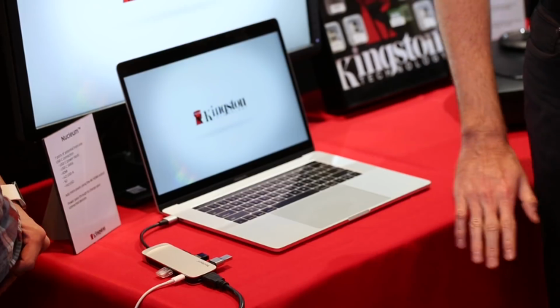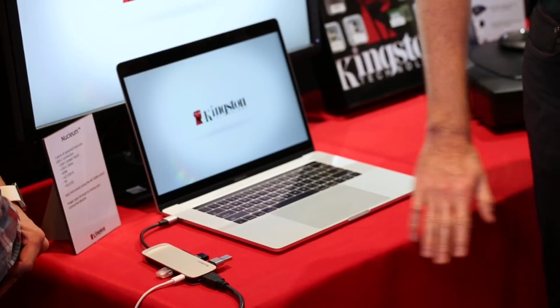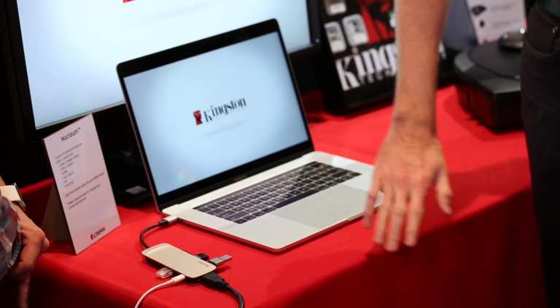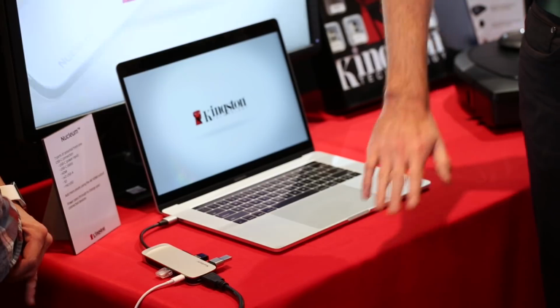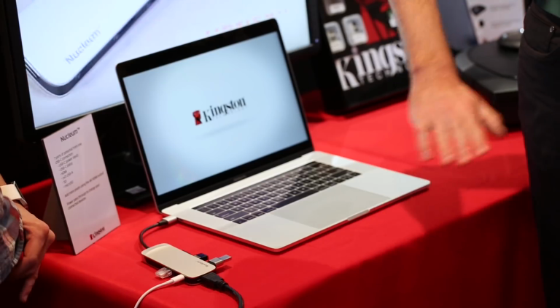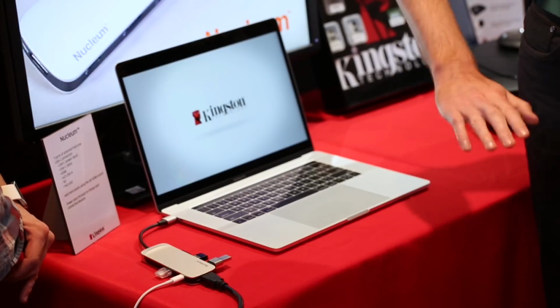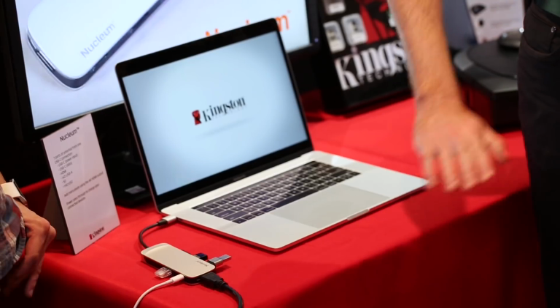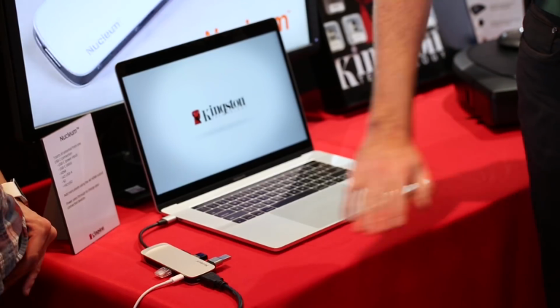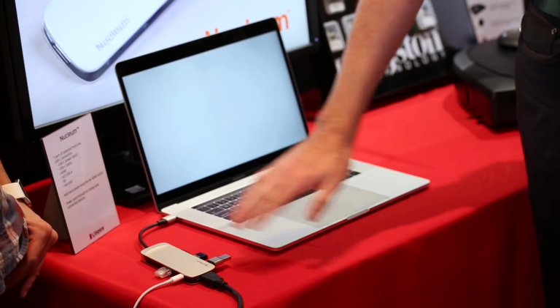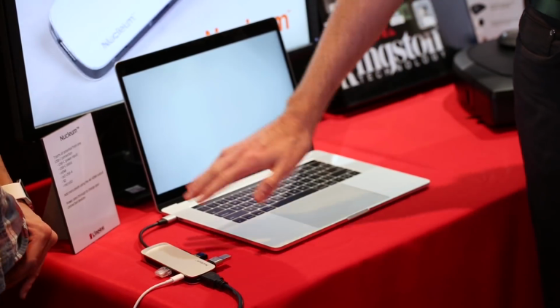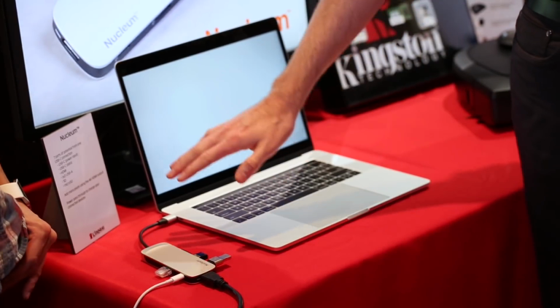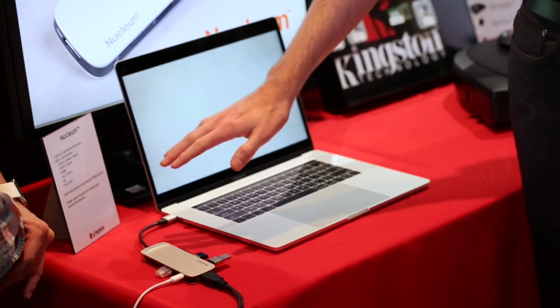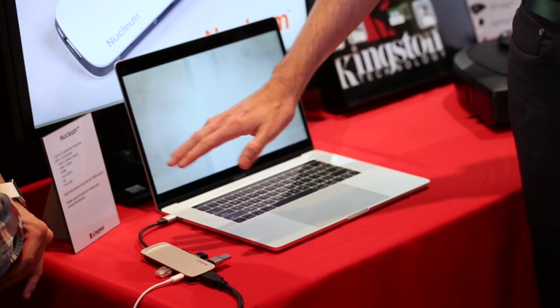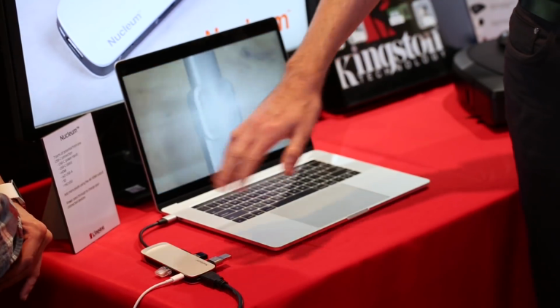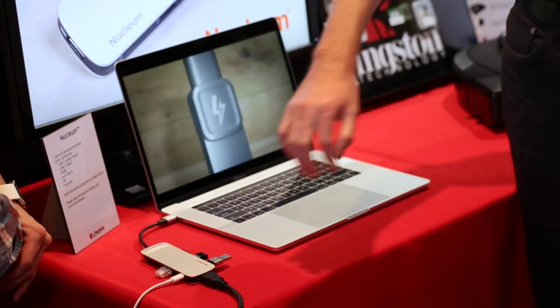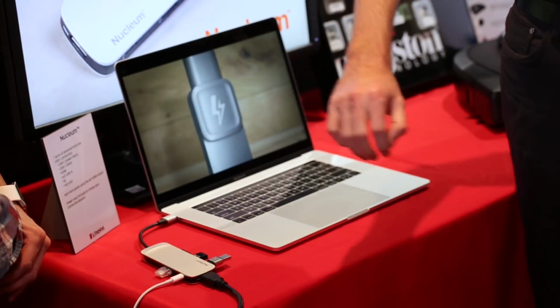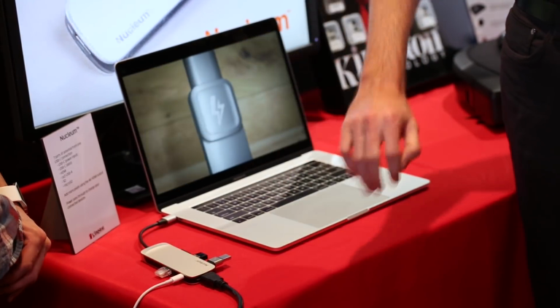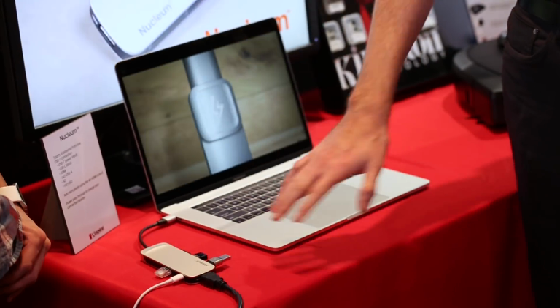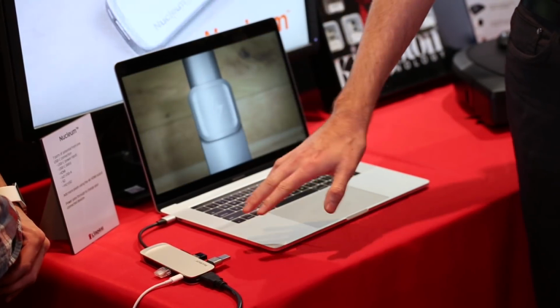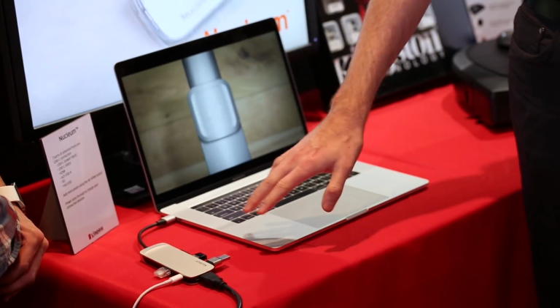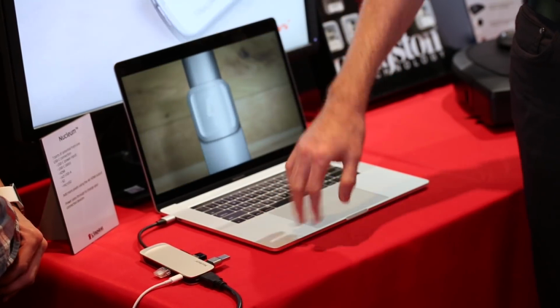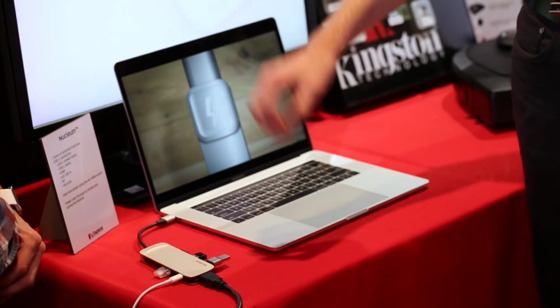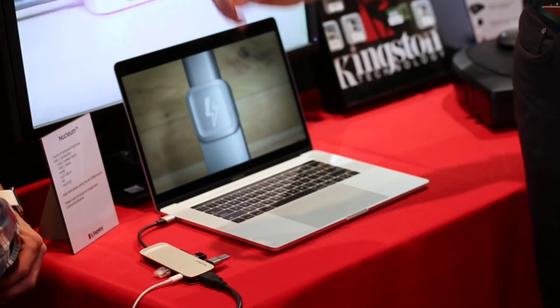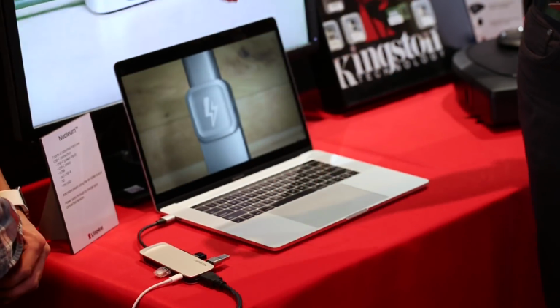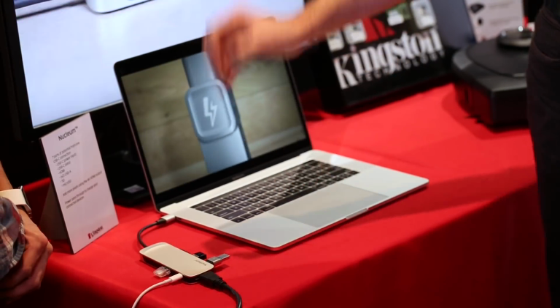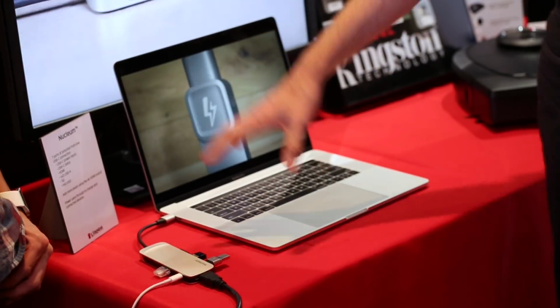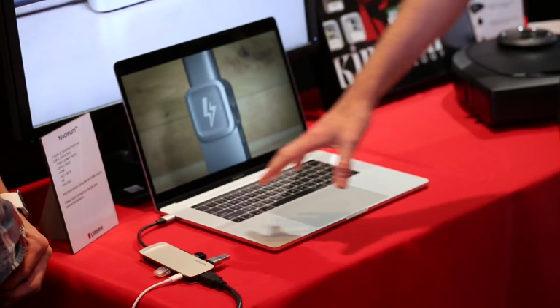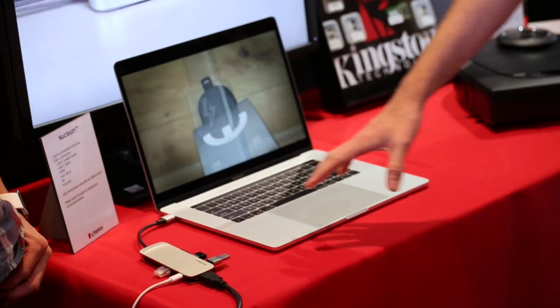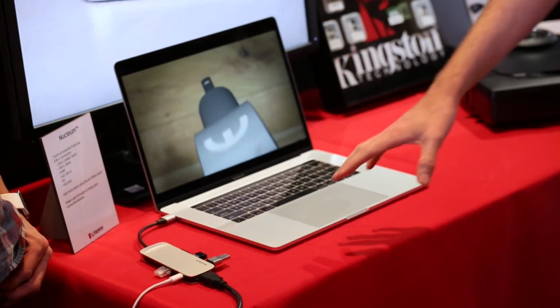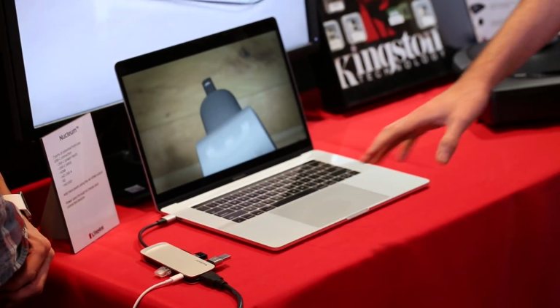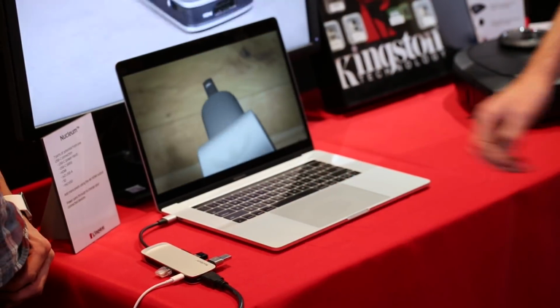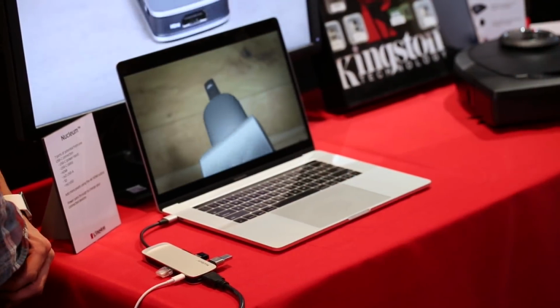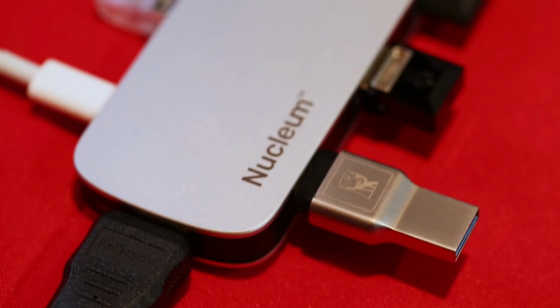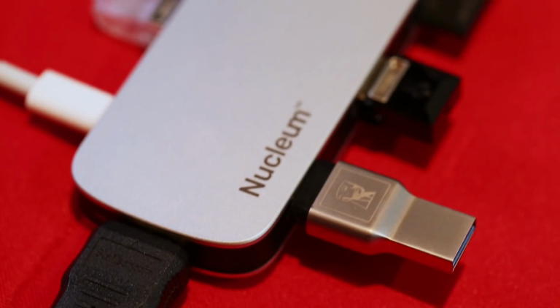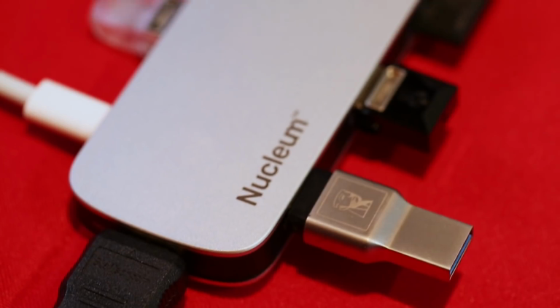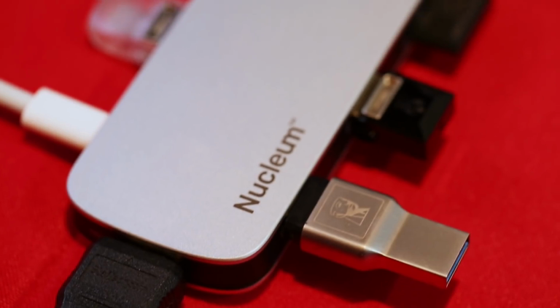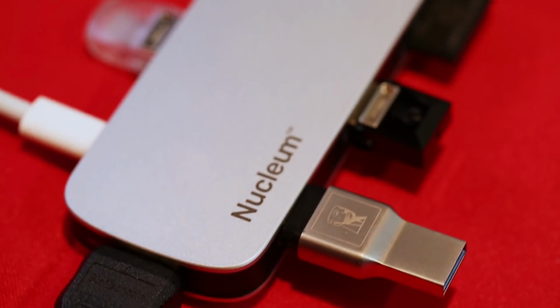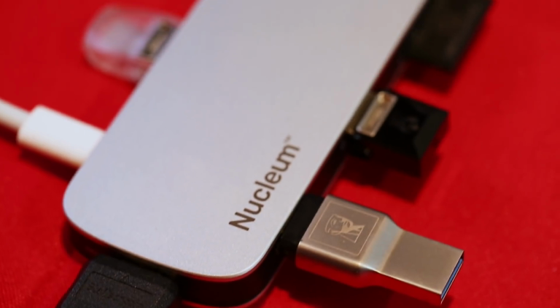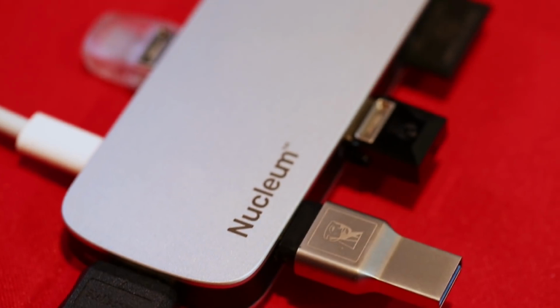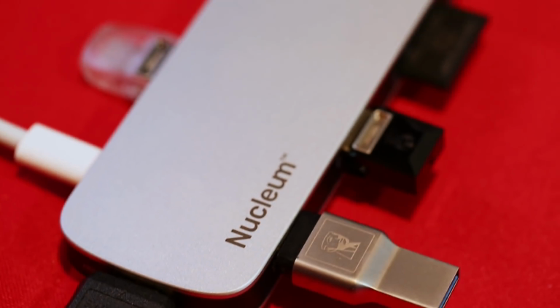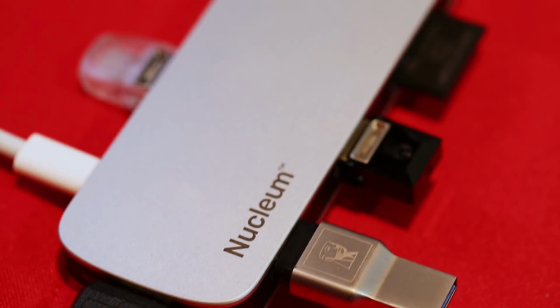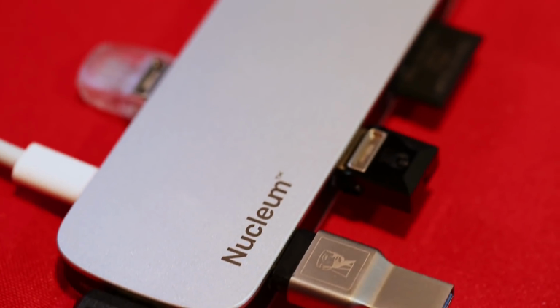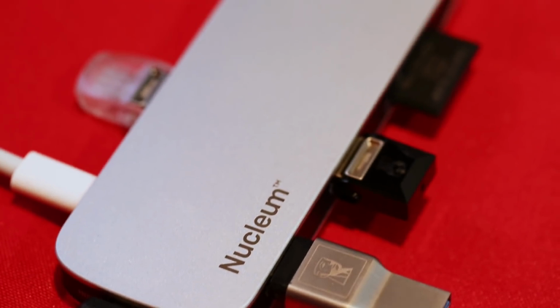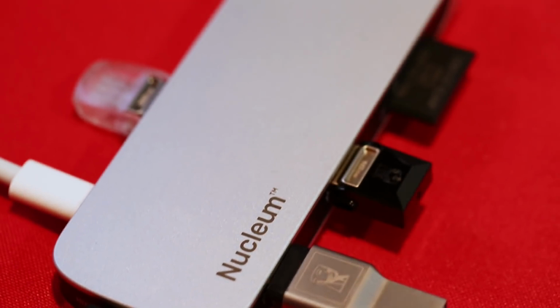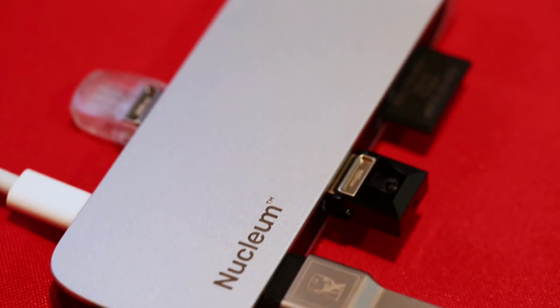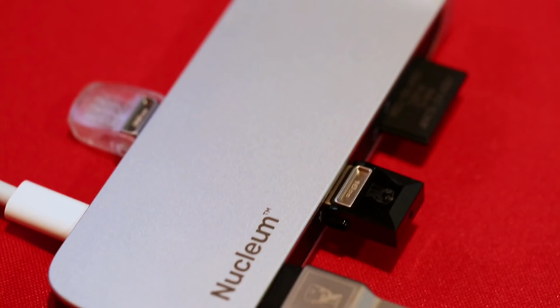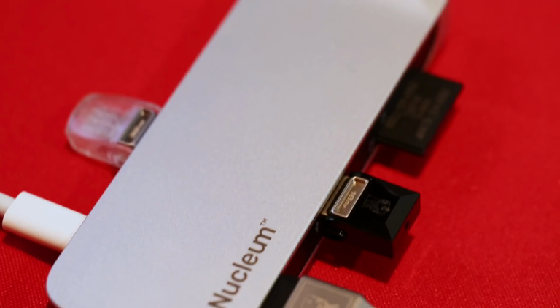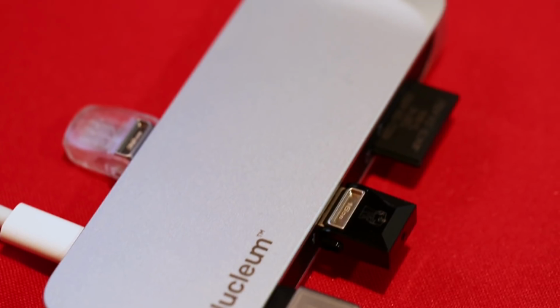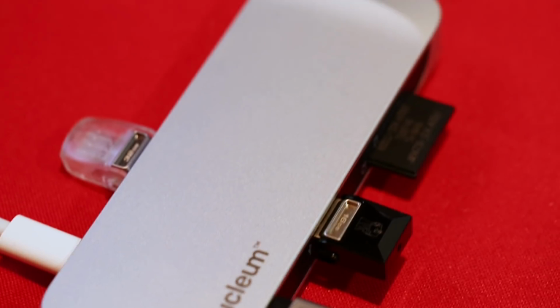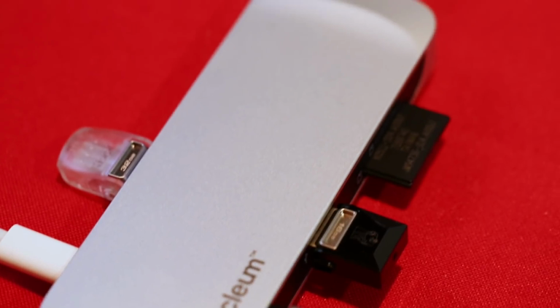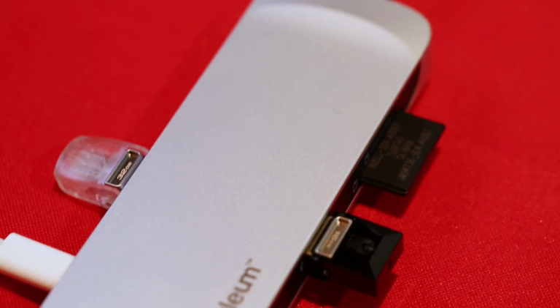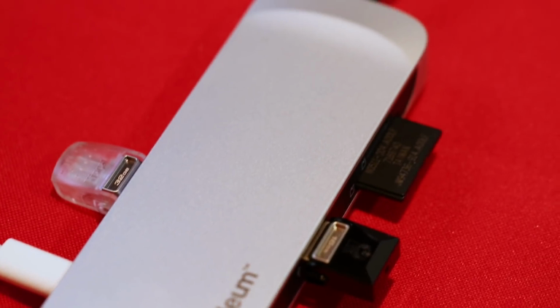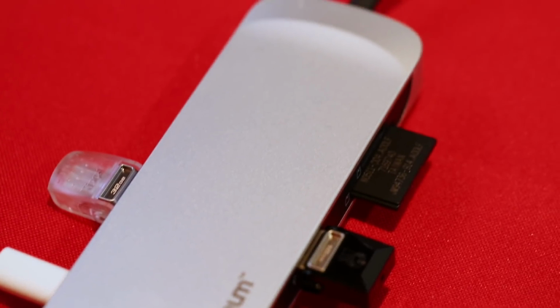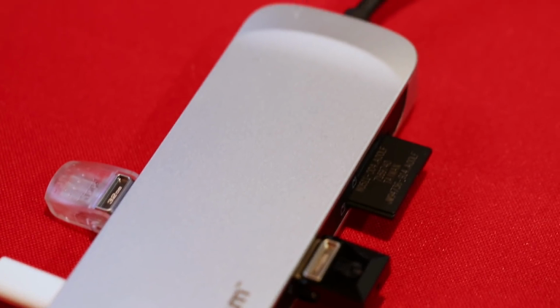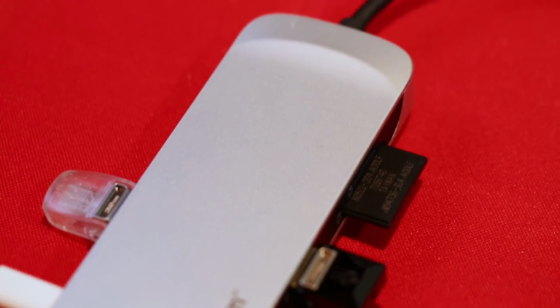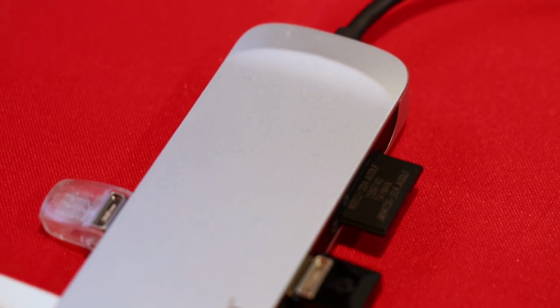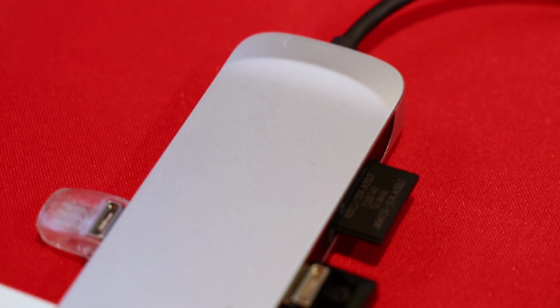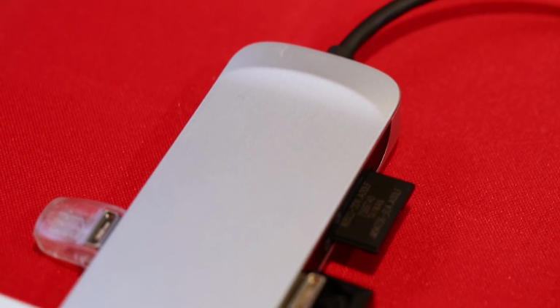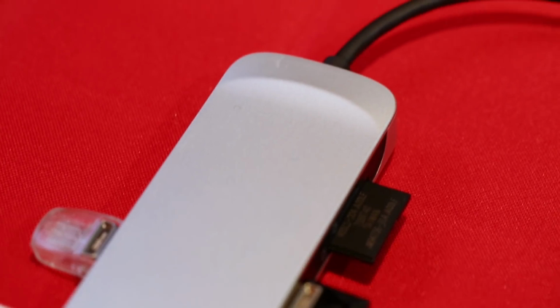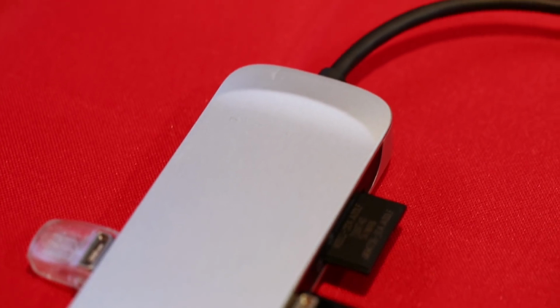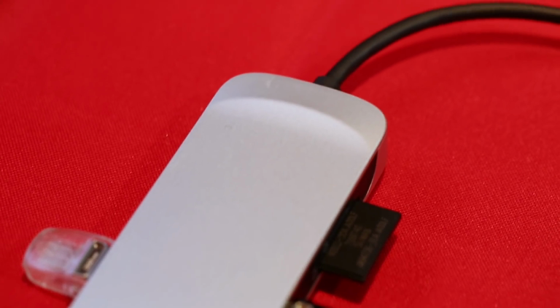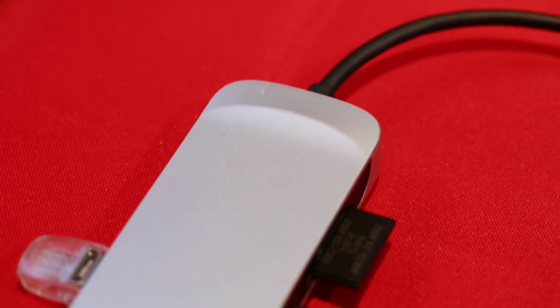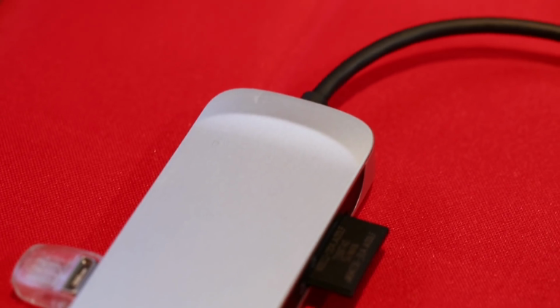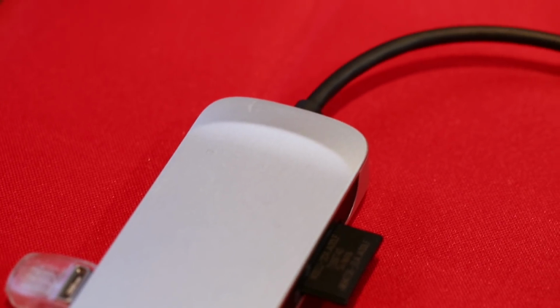We've got a host of USB devices, we've got some SD cards. $79.99, available on KingstonGo.com or Amazon.com.